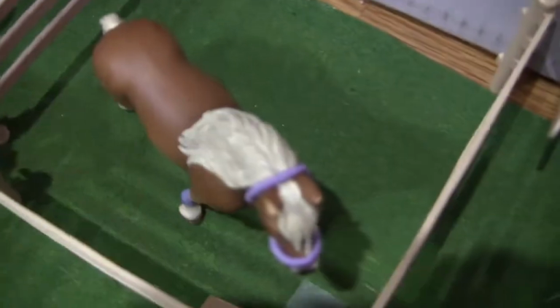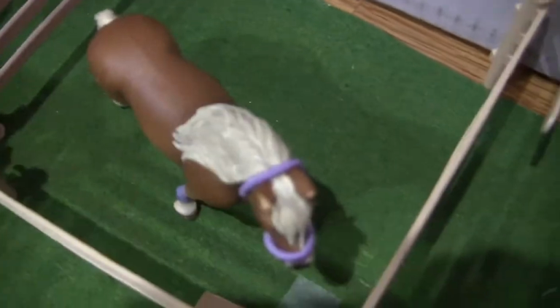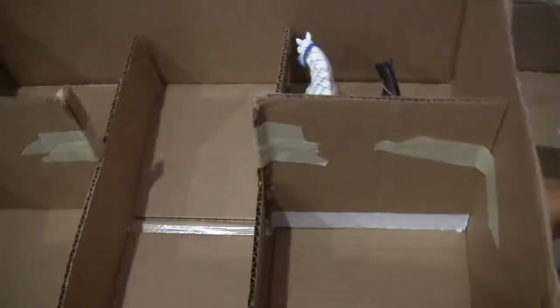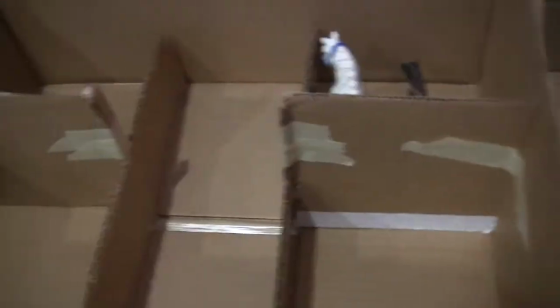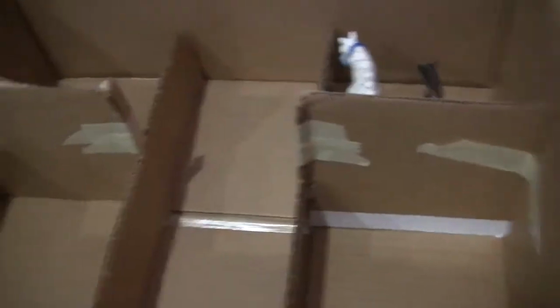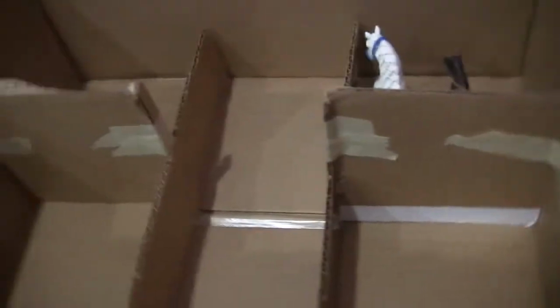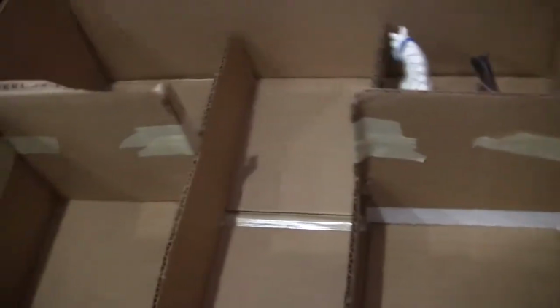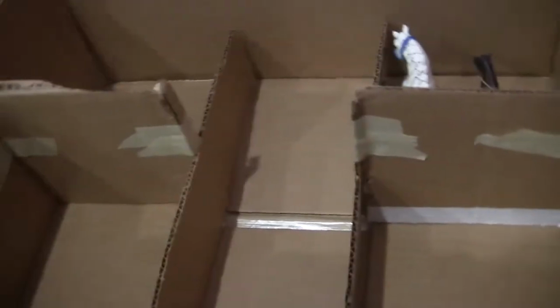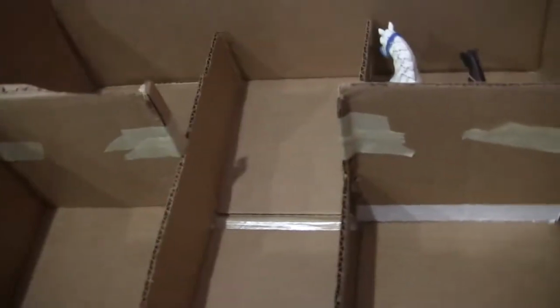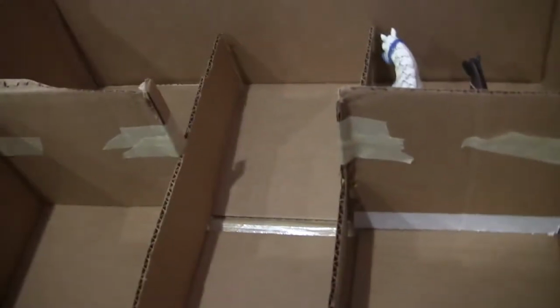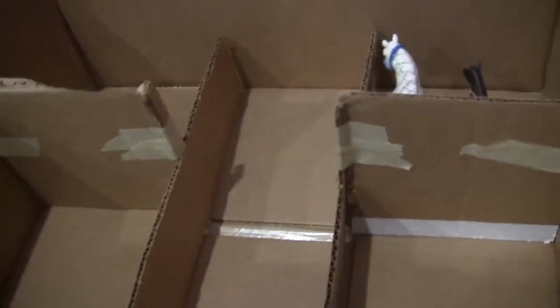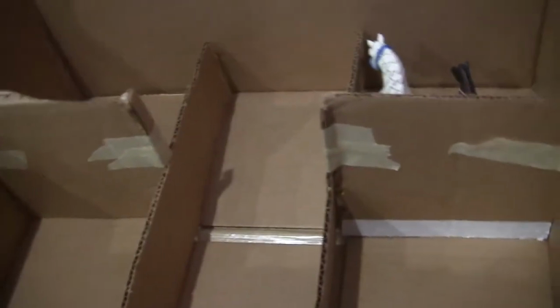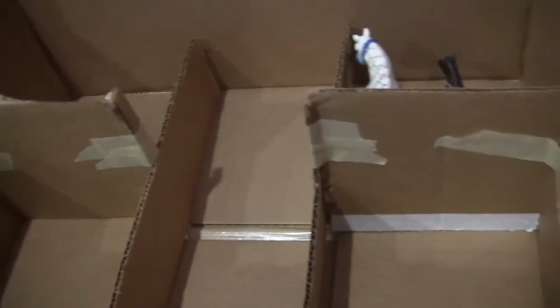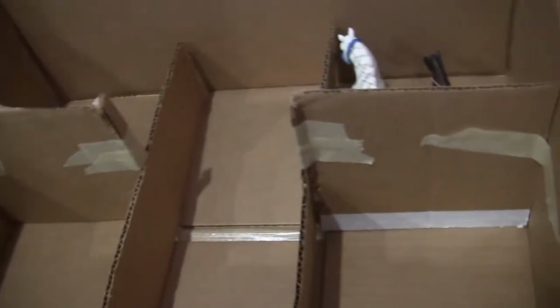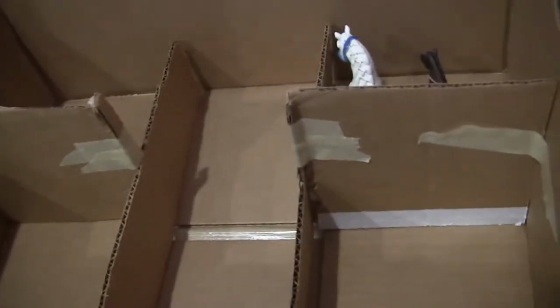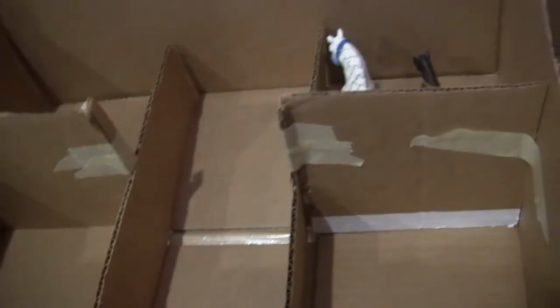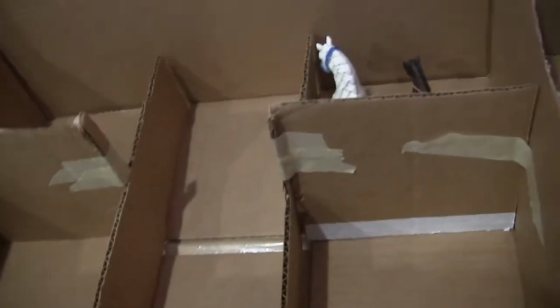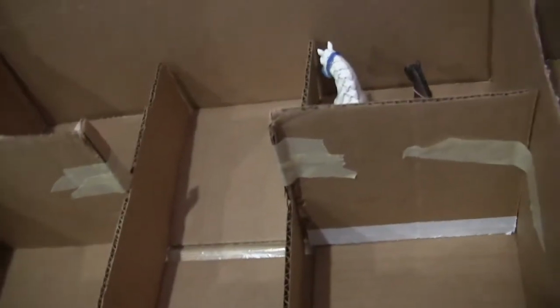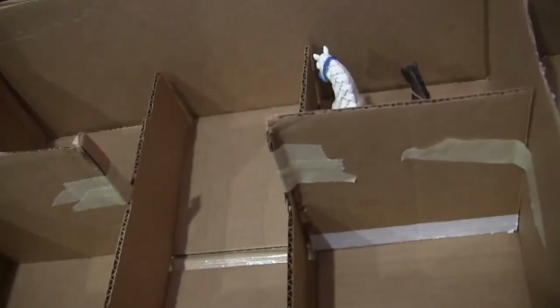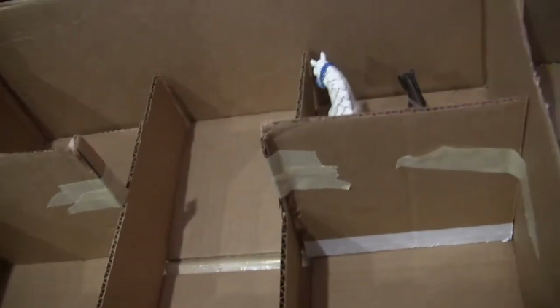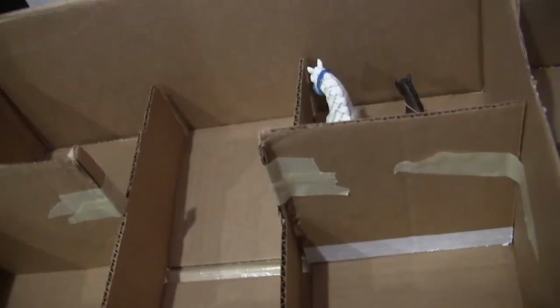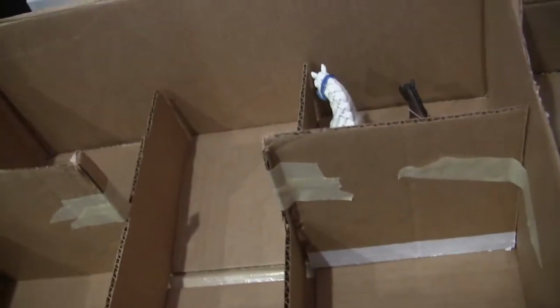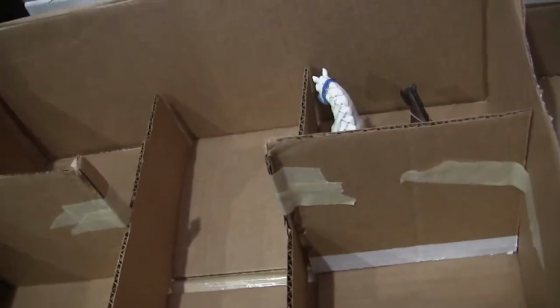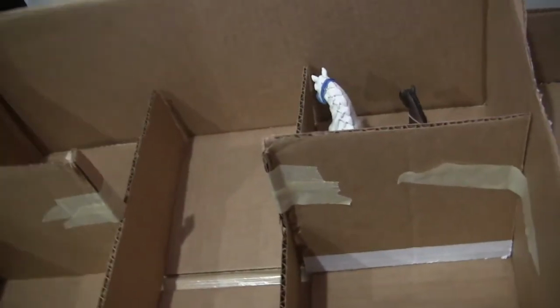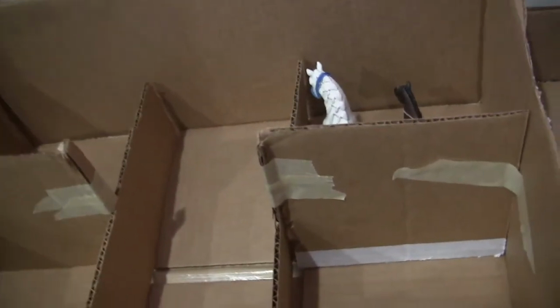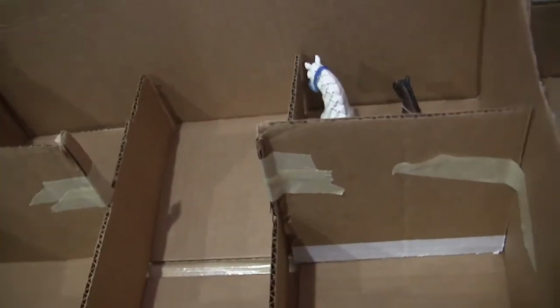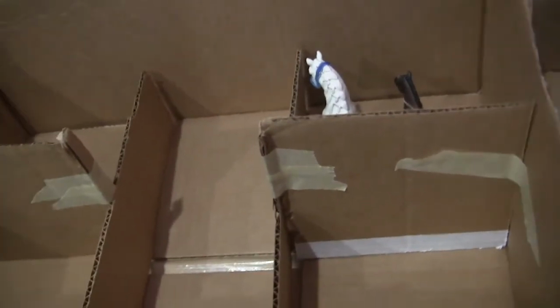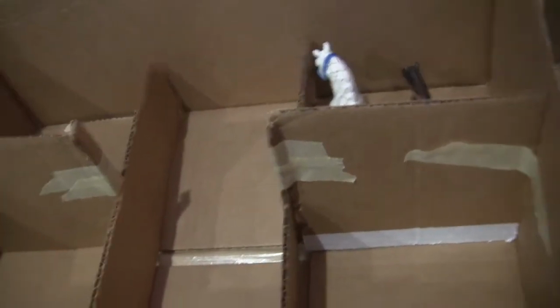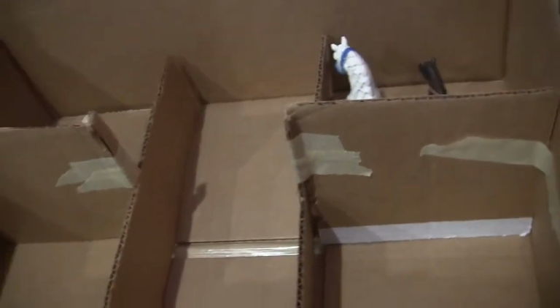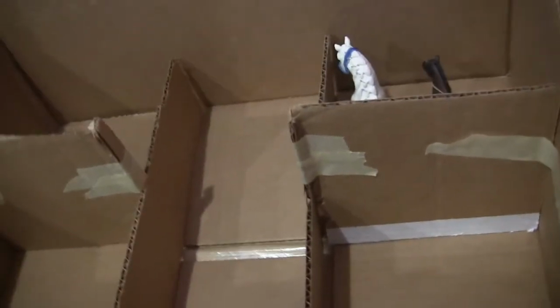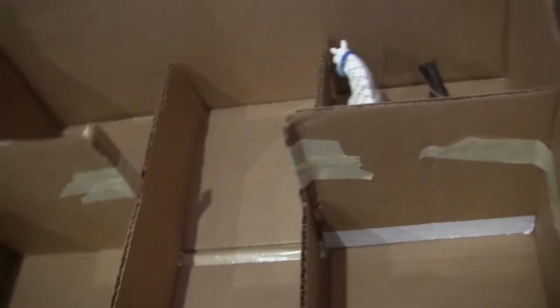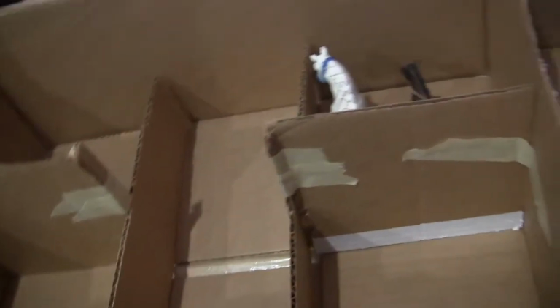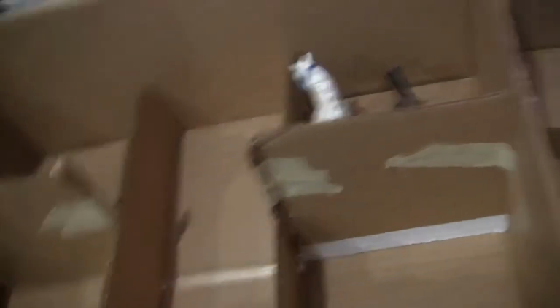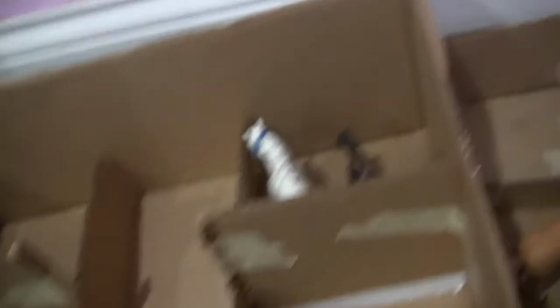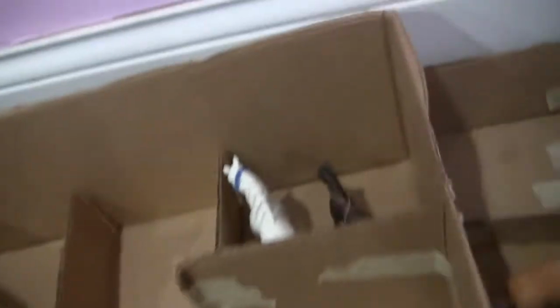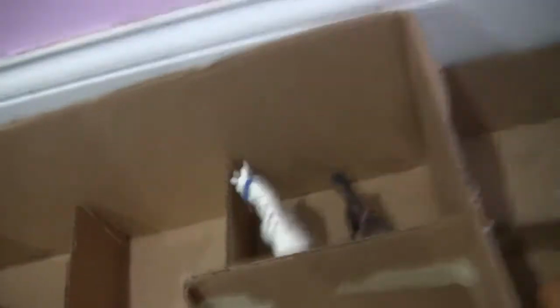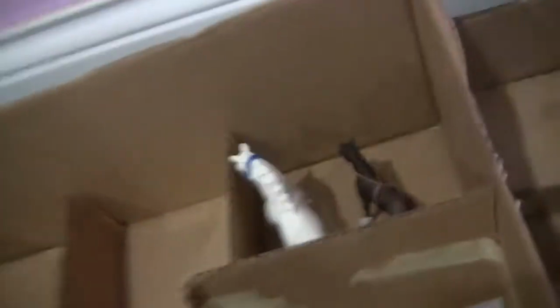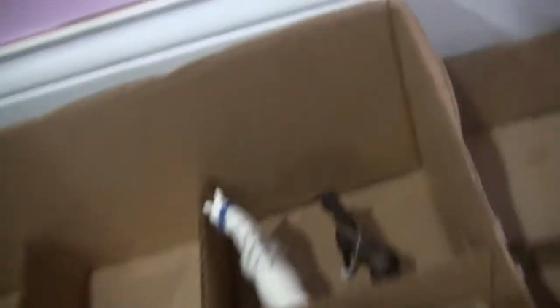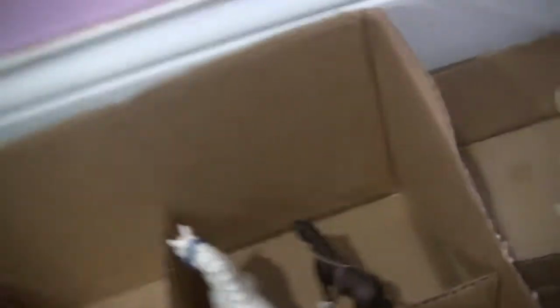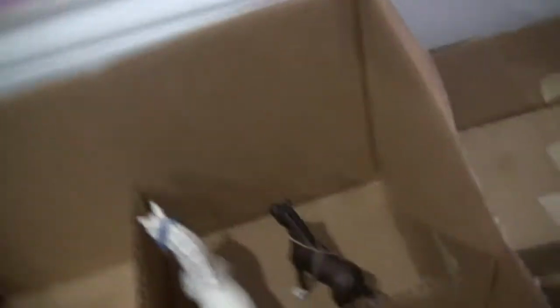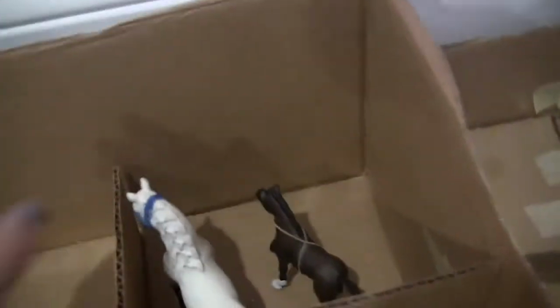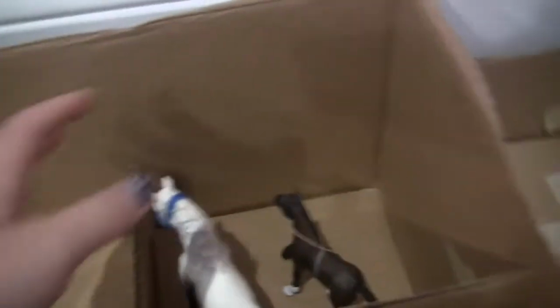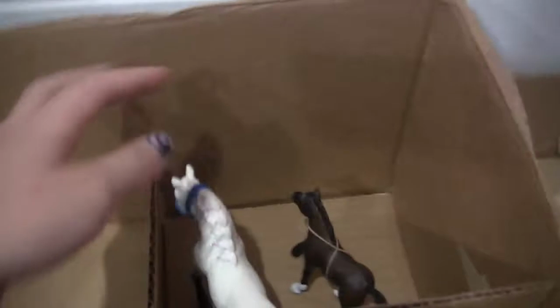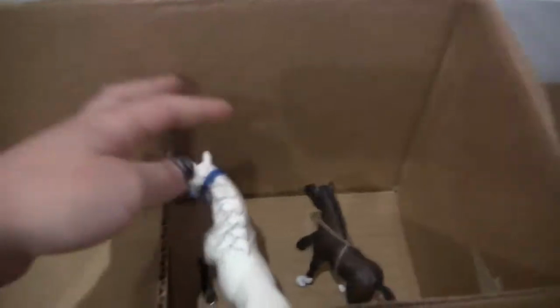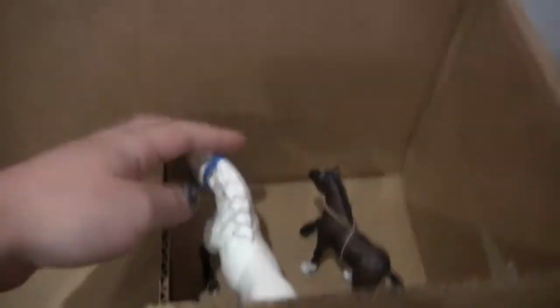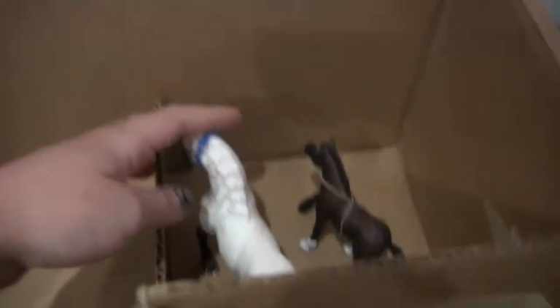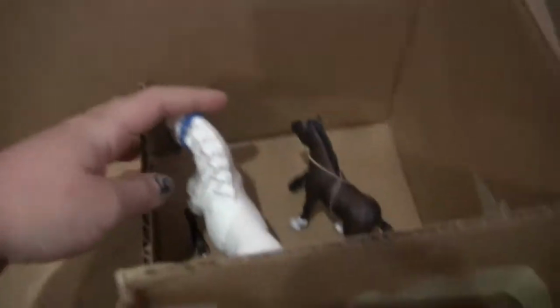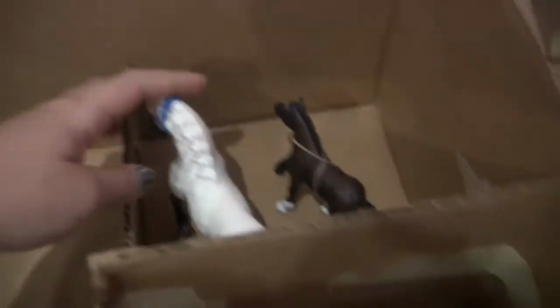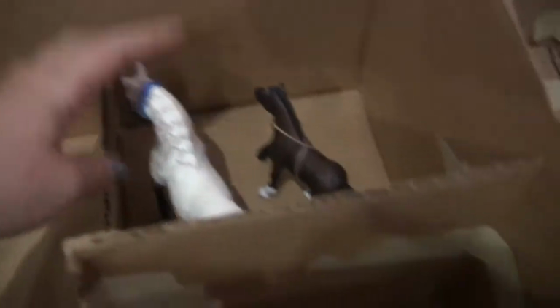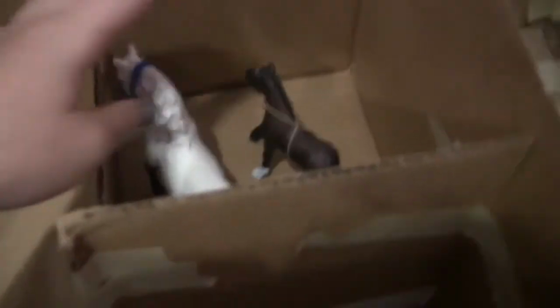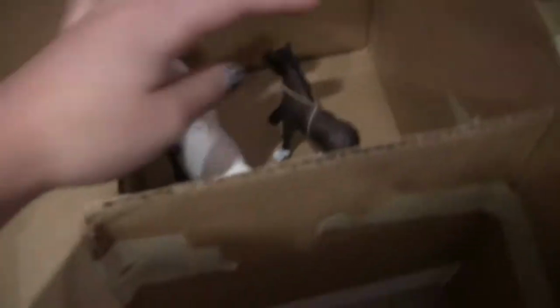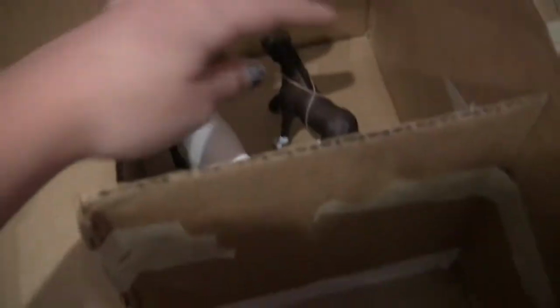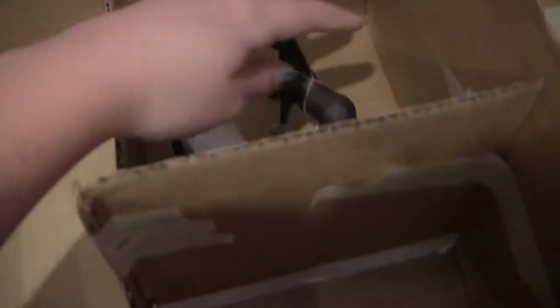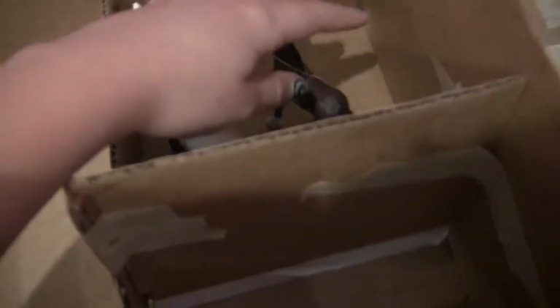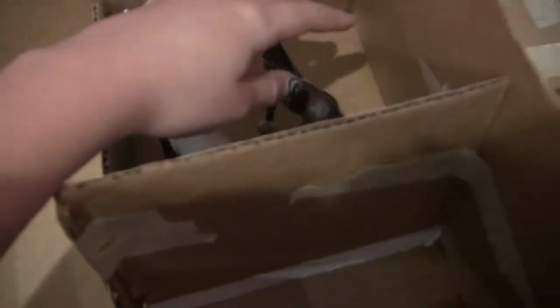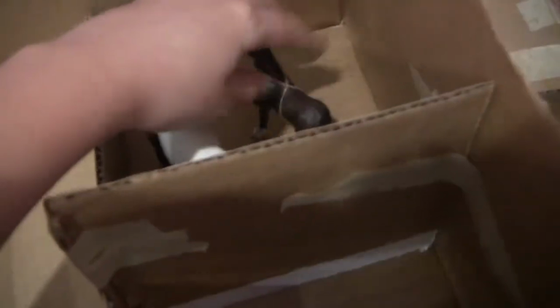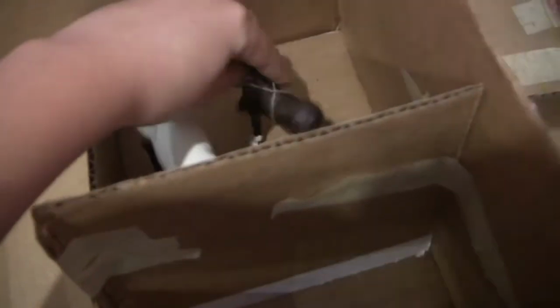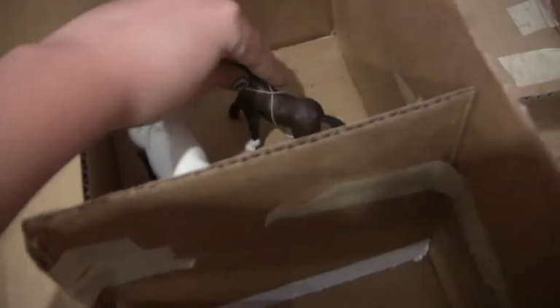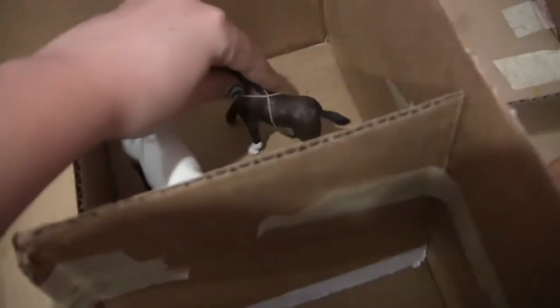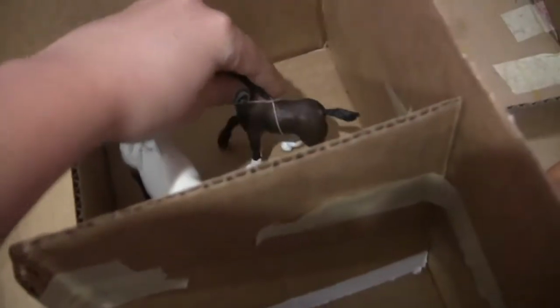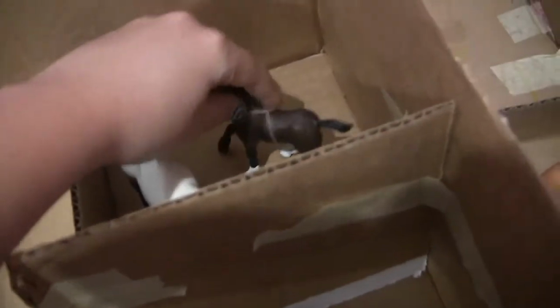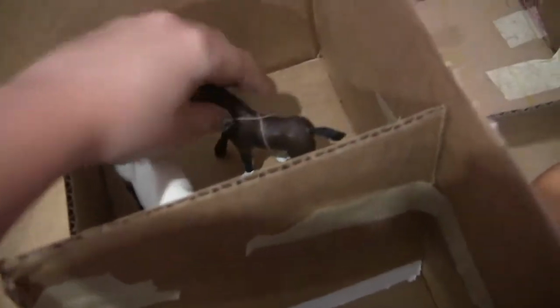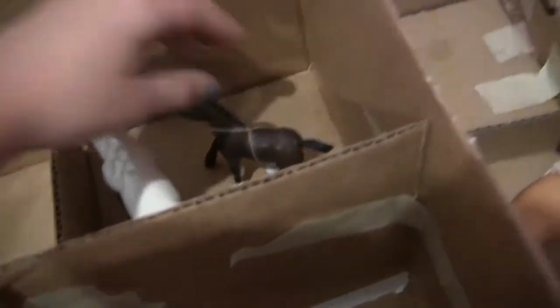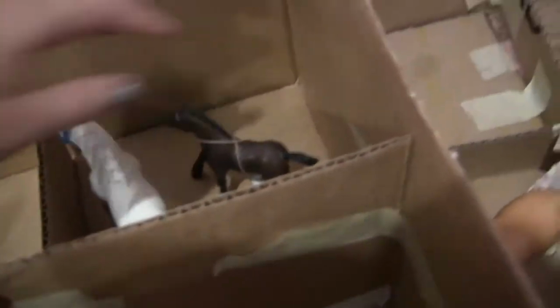Moving on to this barn — there's only one horse in this barn because I haven't filled it yet. But this is Cloud and her baby Rainstorm.